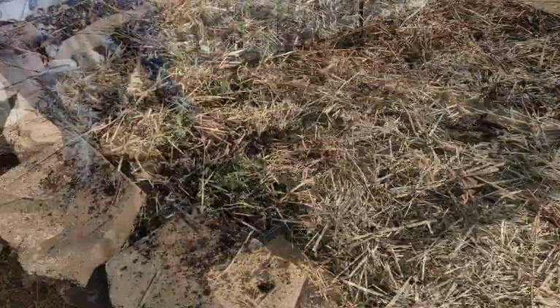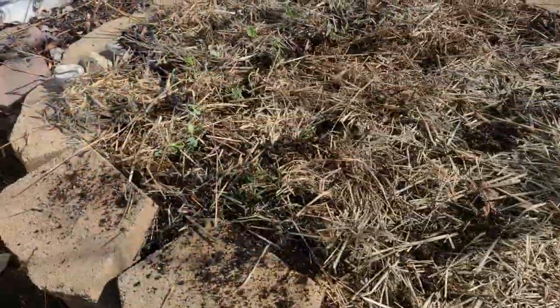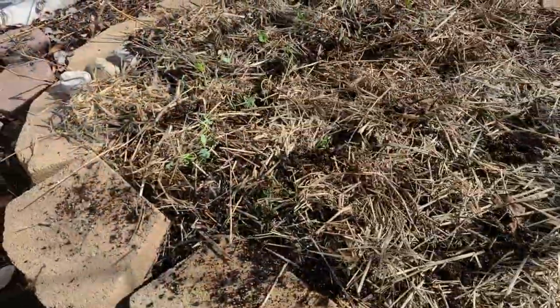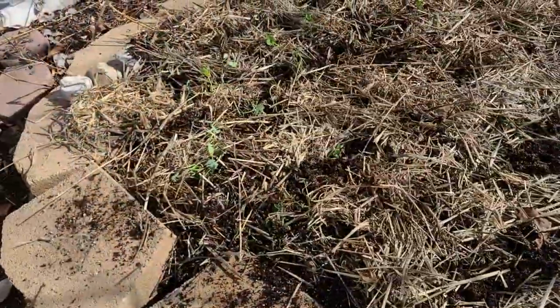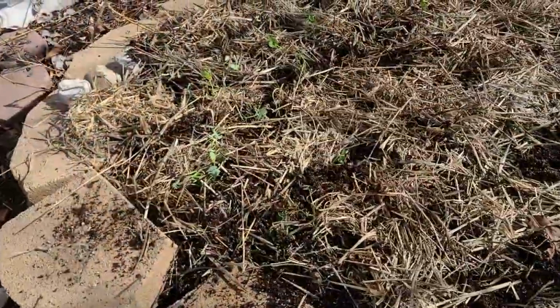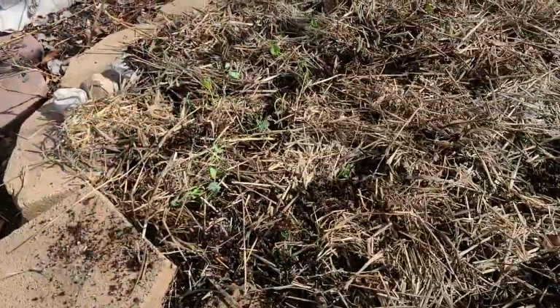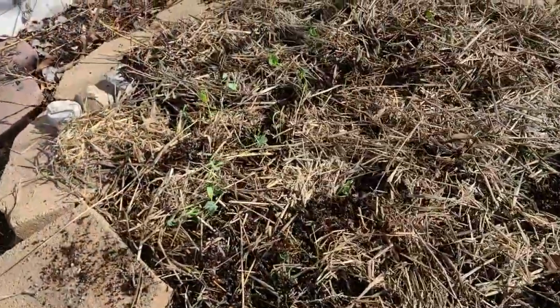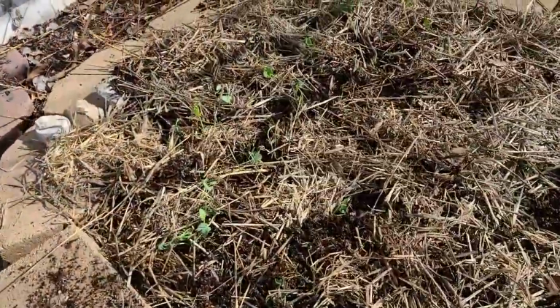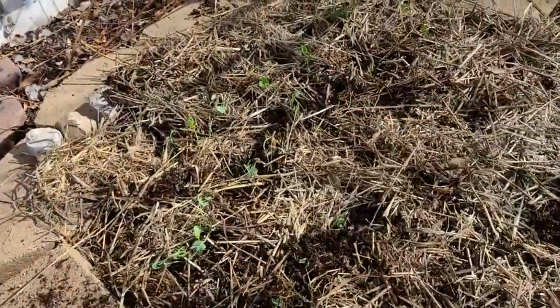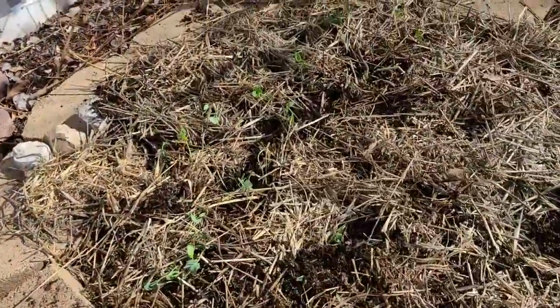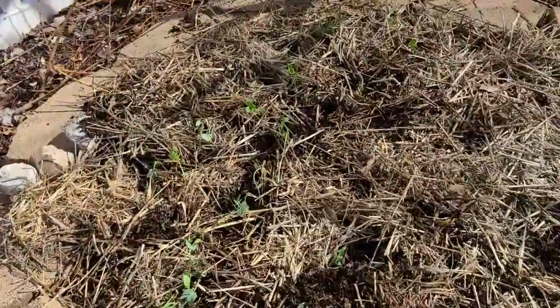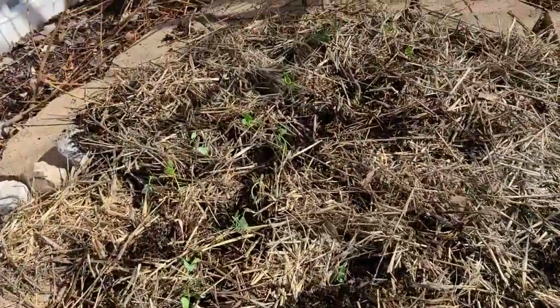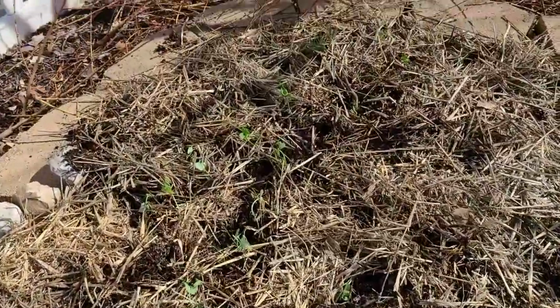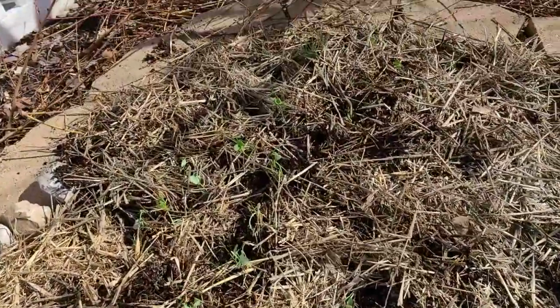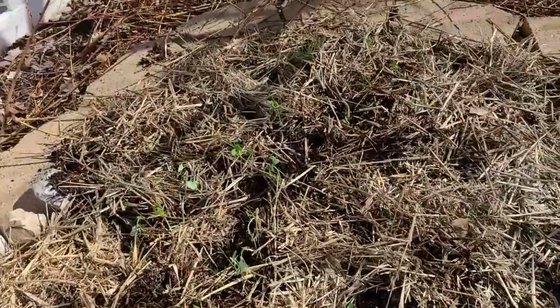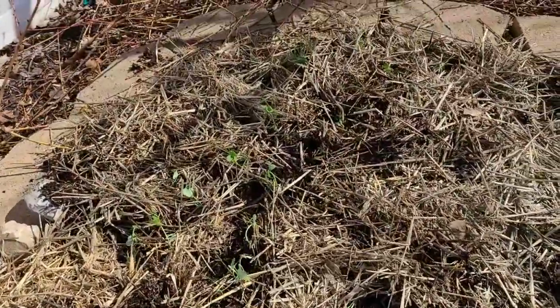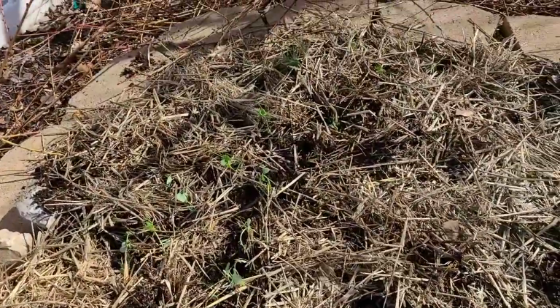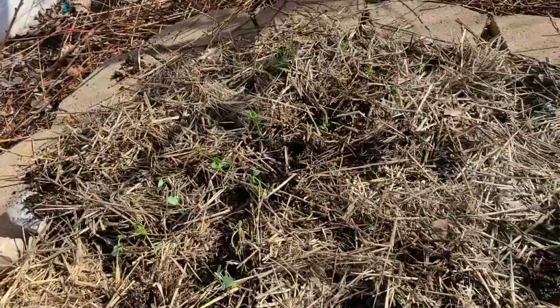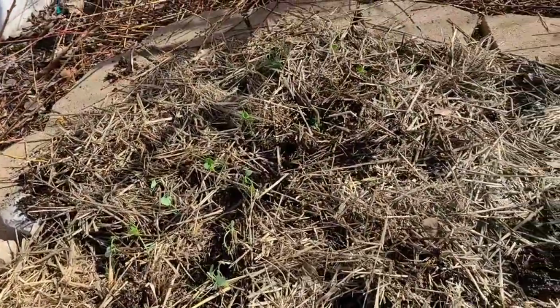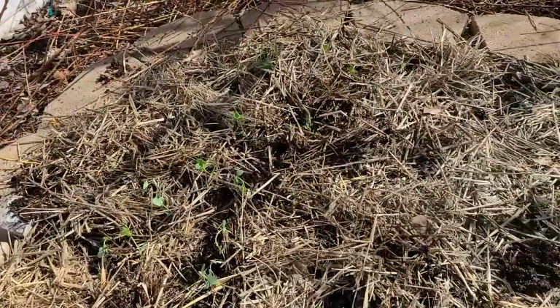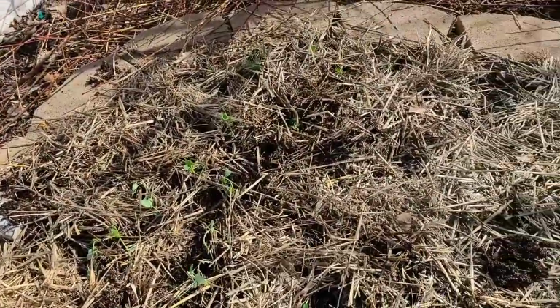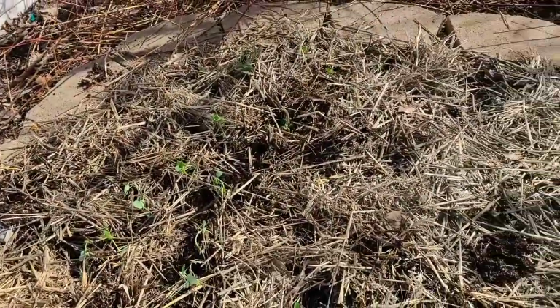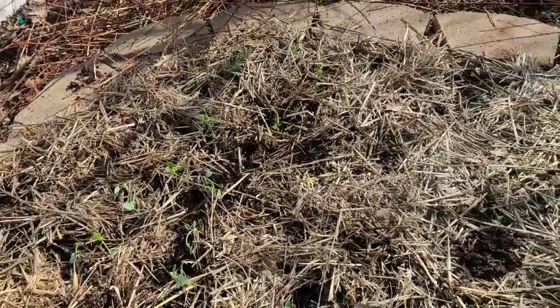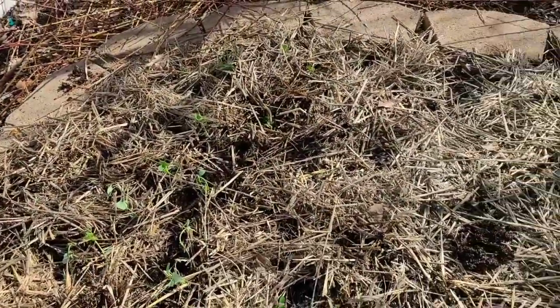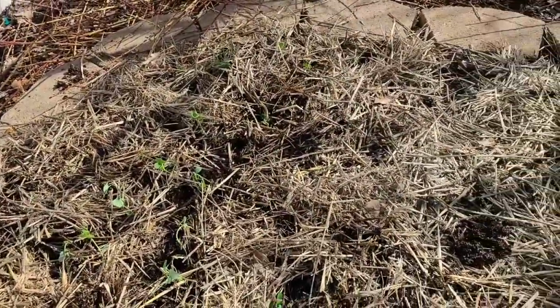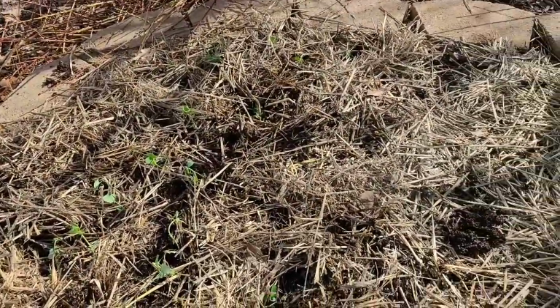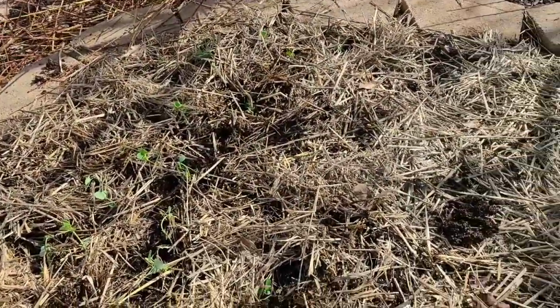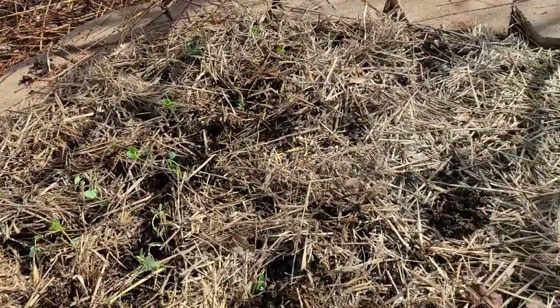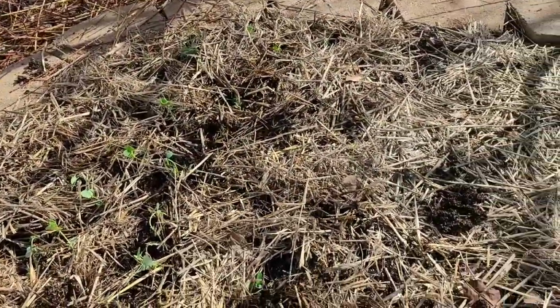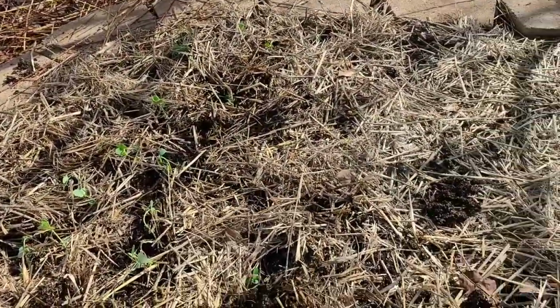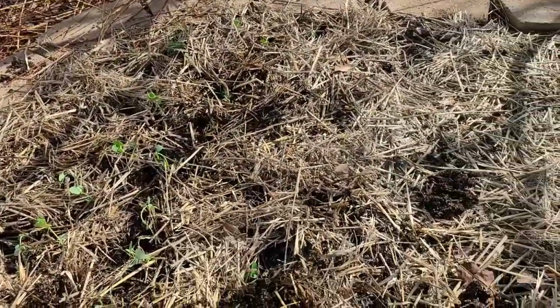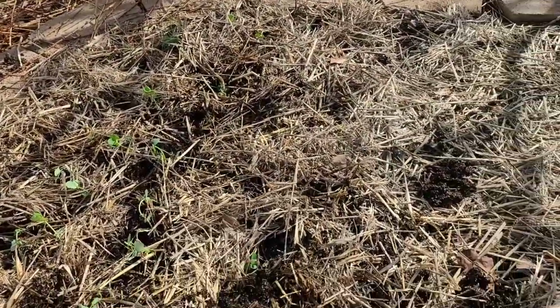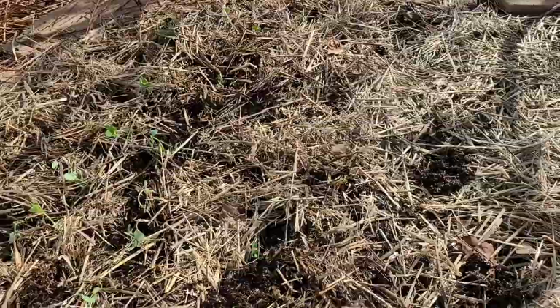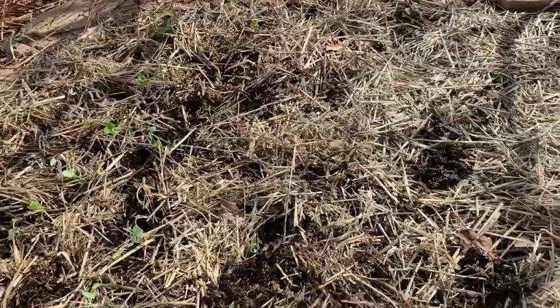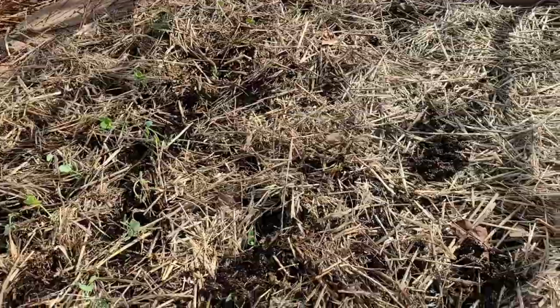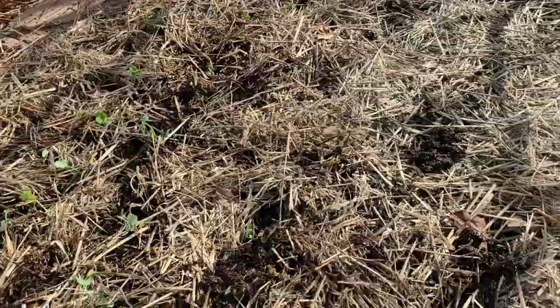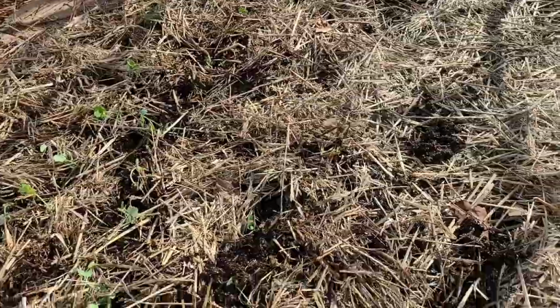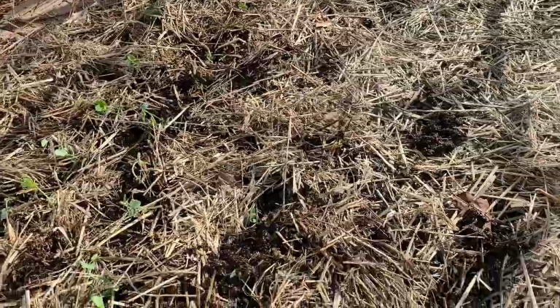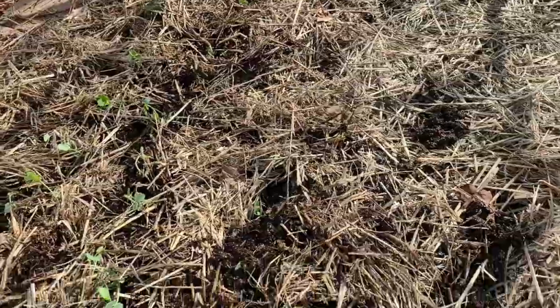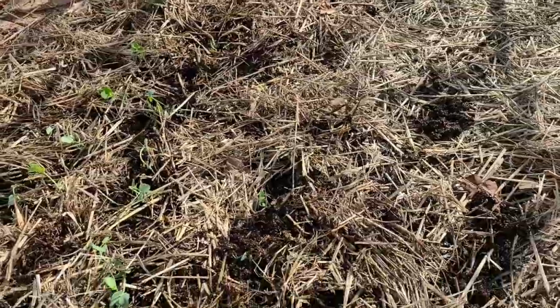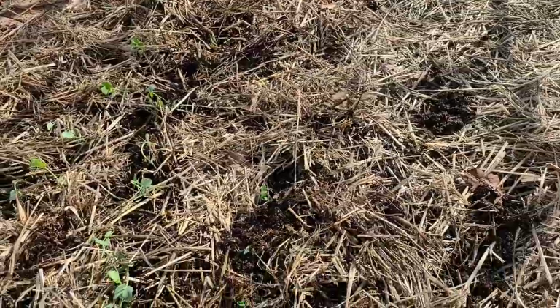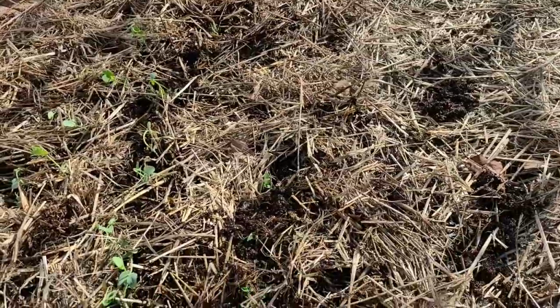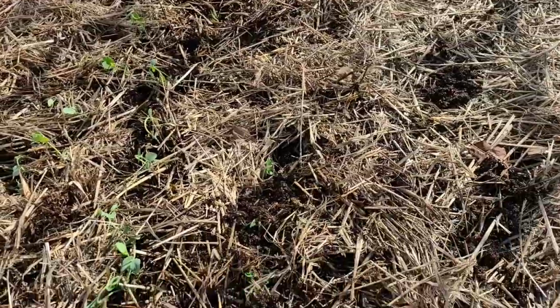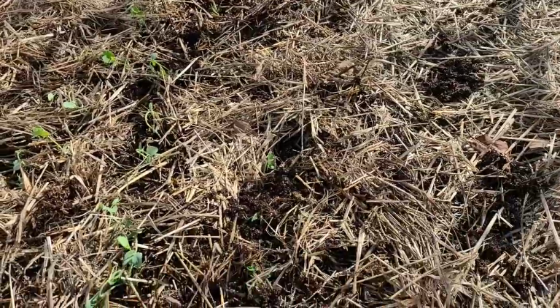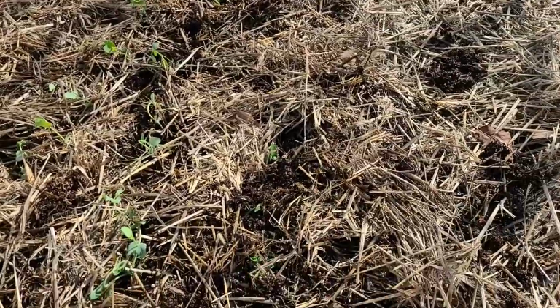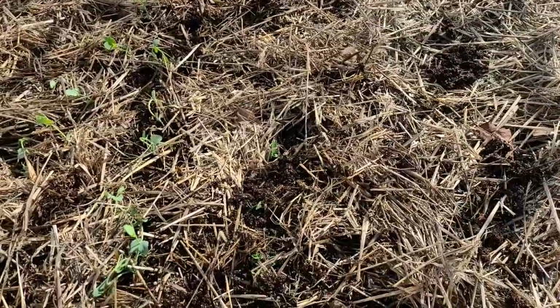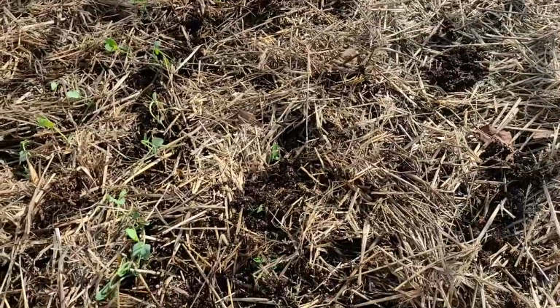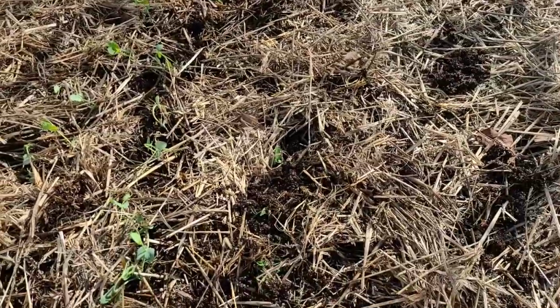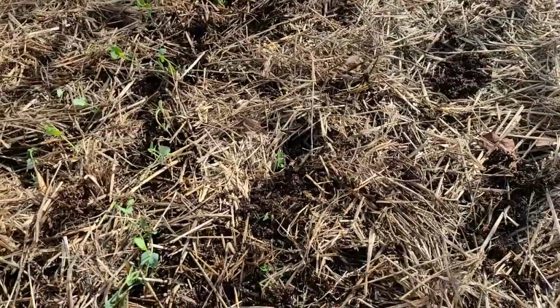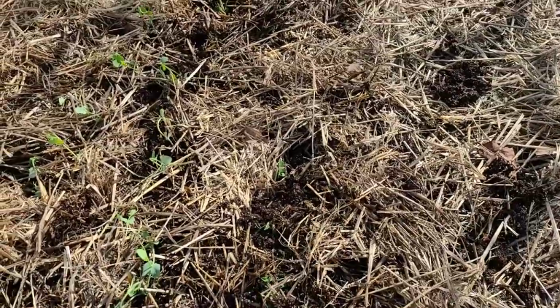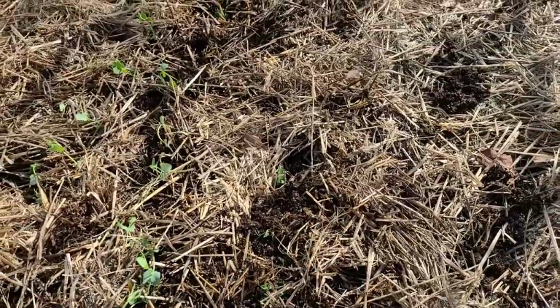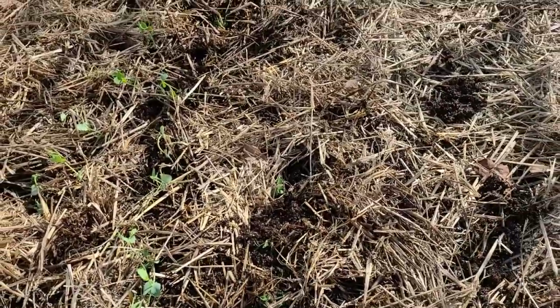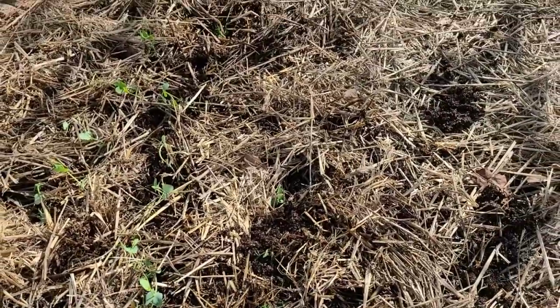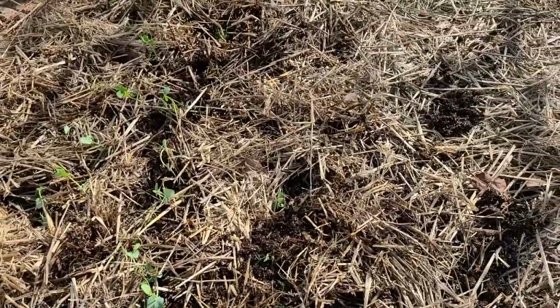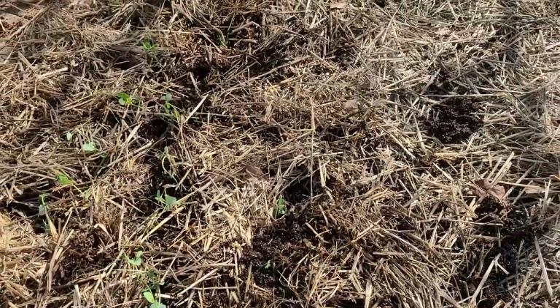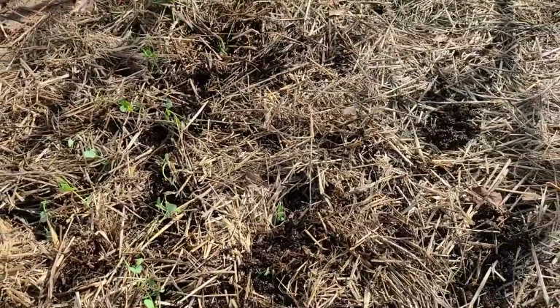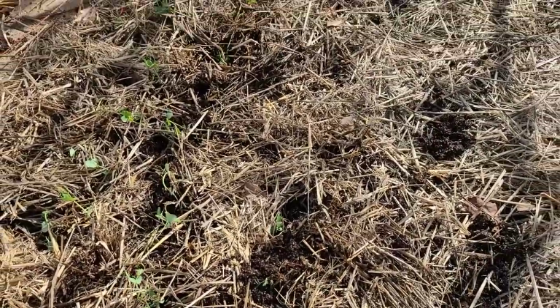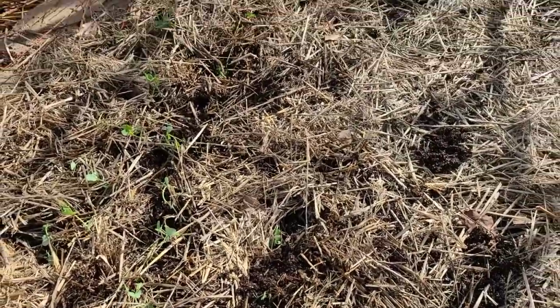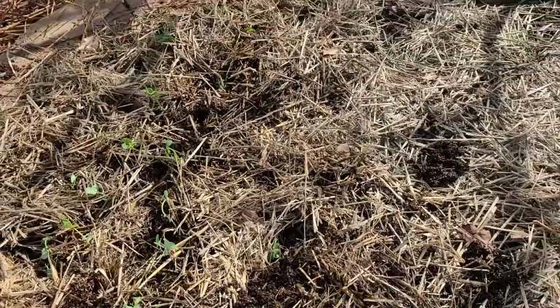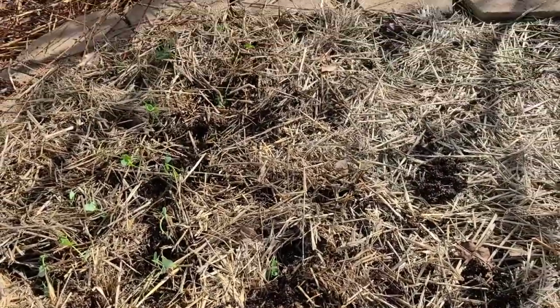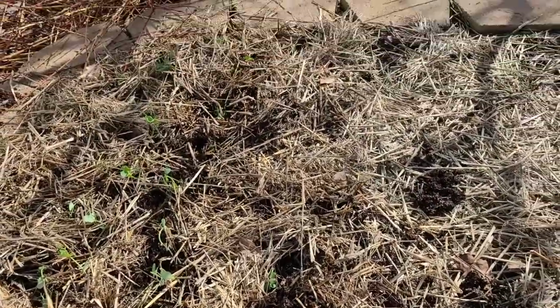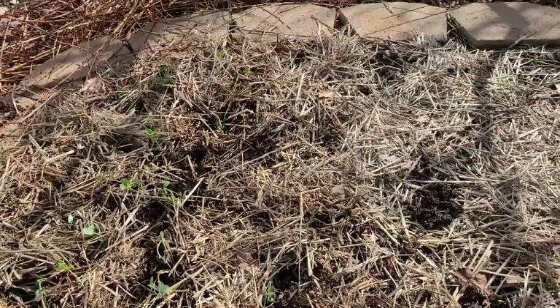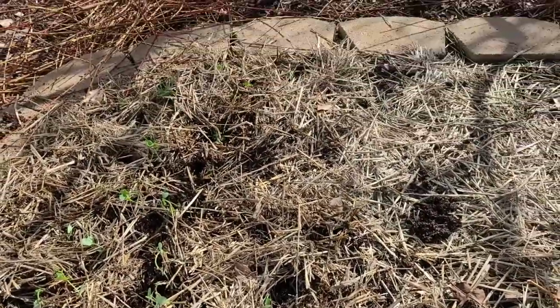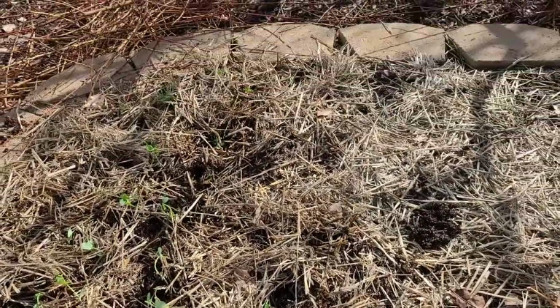There we go — the peas are planted! They're ready for the rain to come and water them in and we should get a good head start on peas this year.